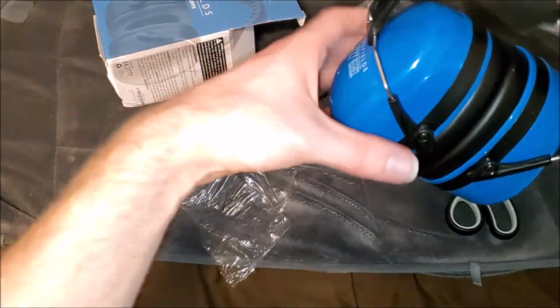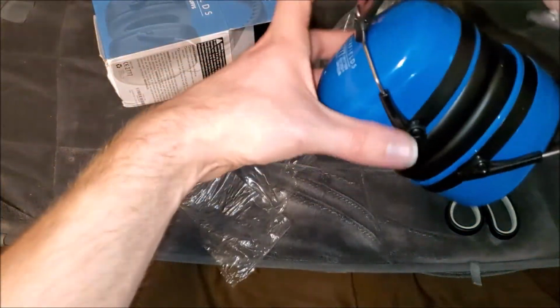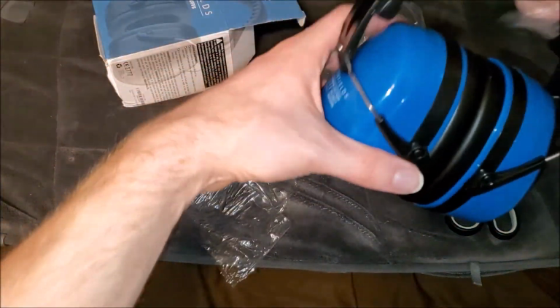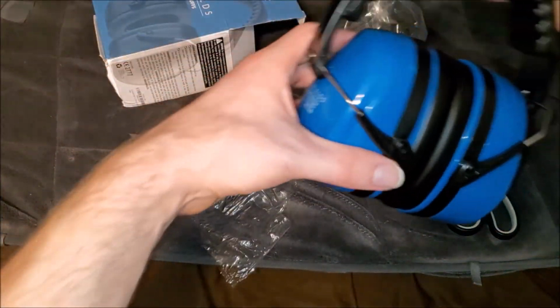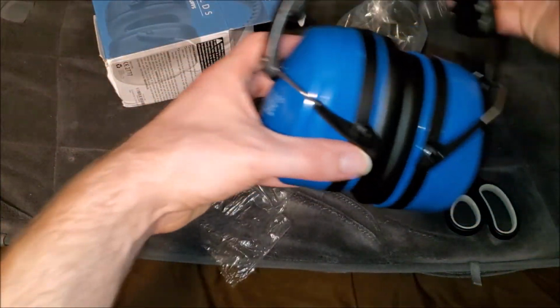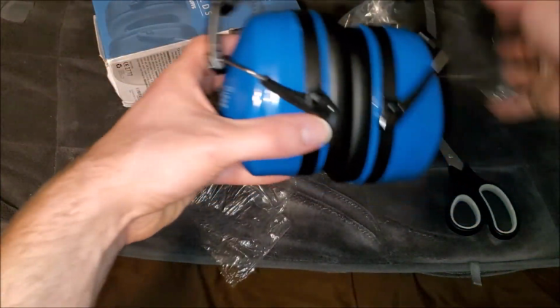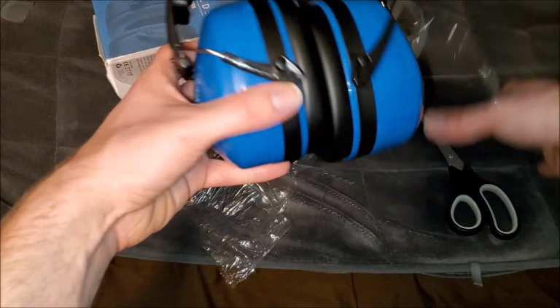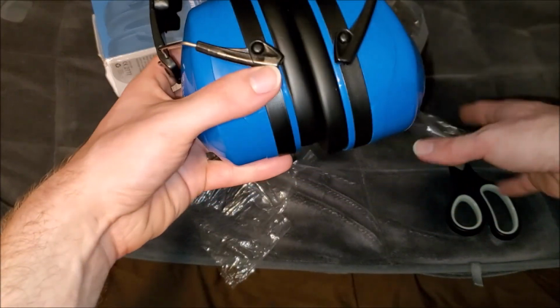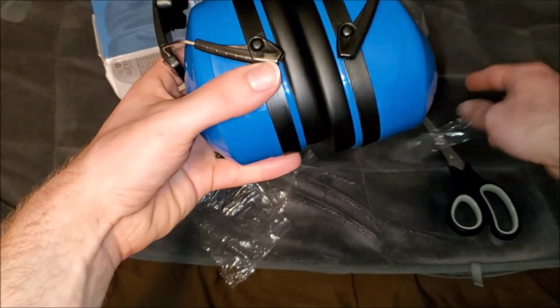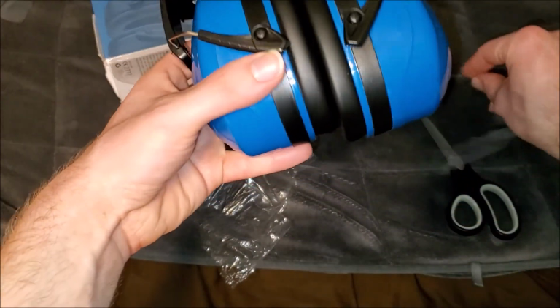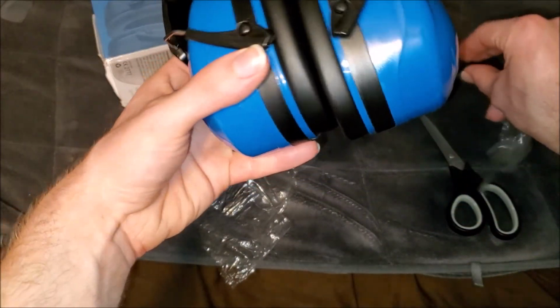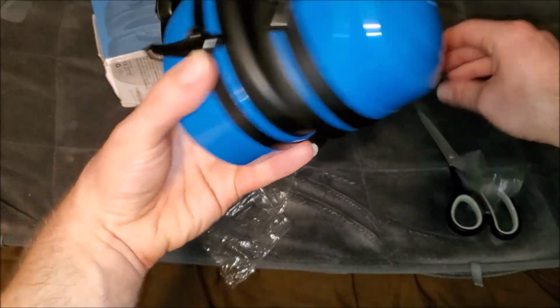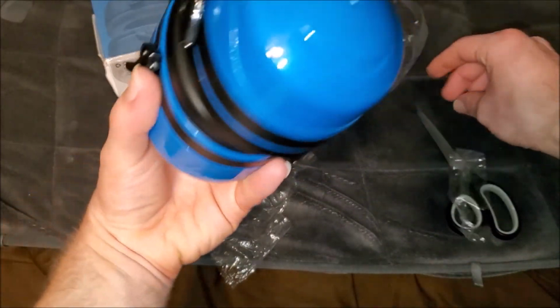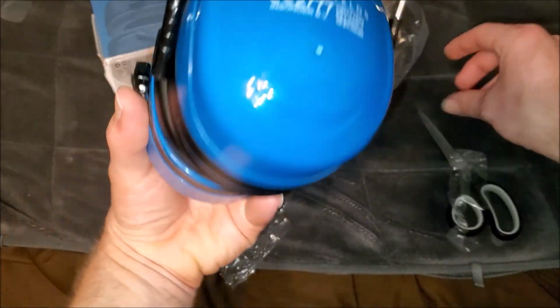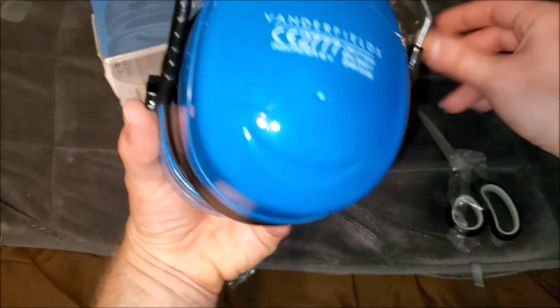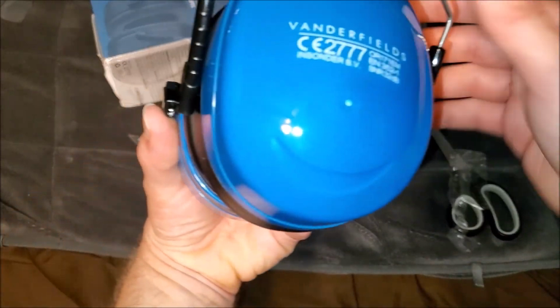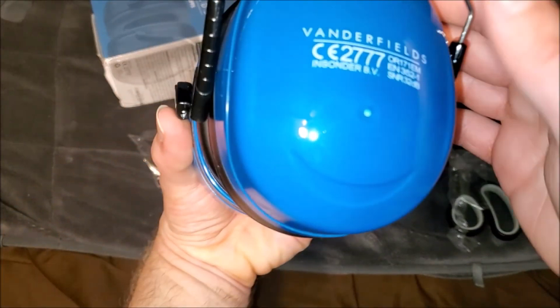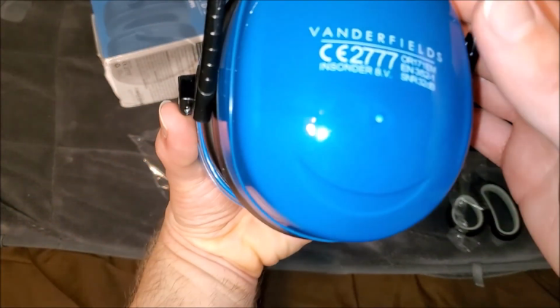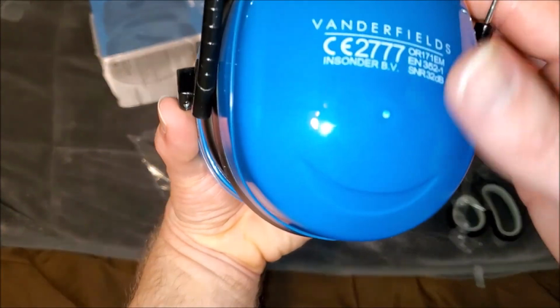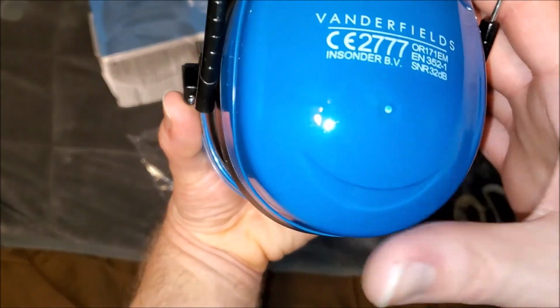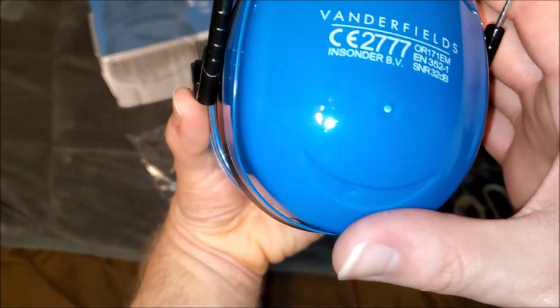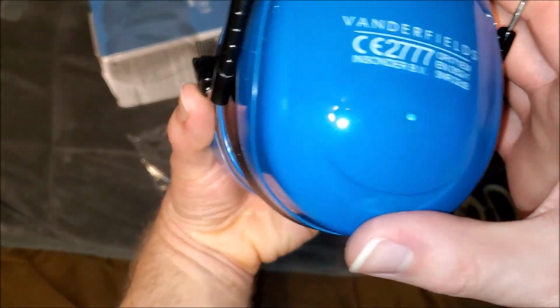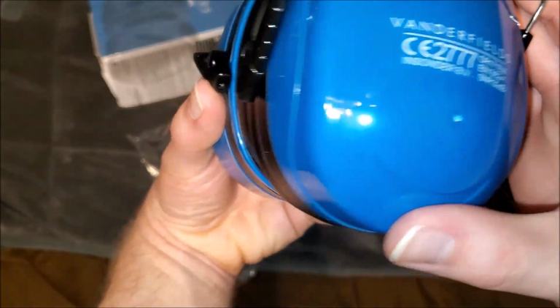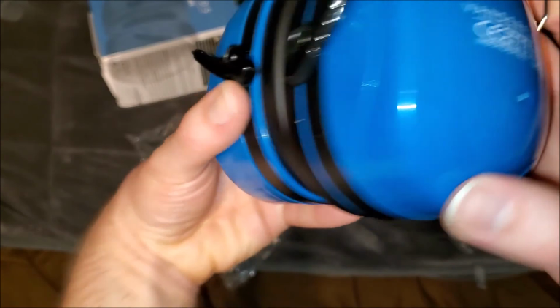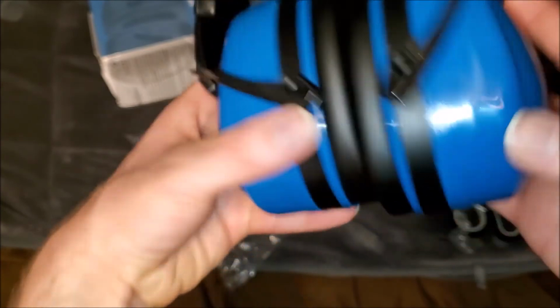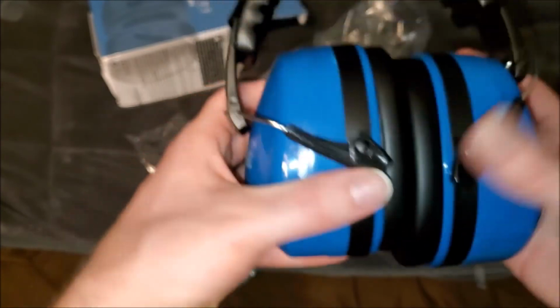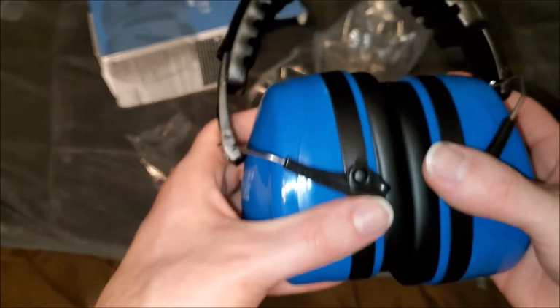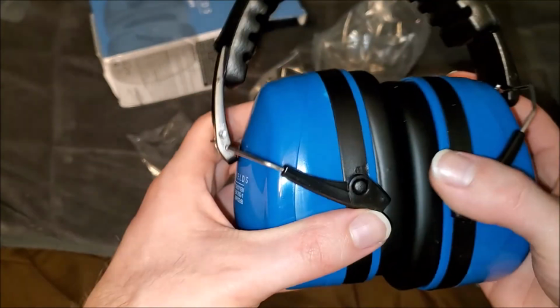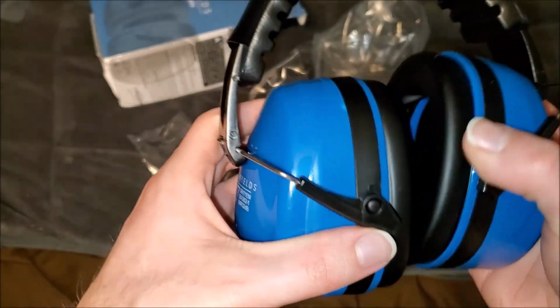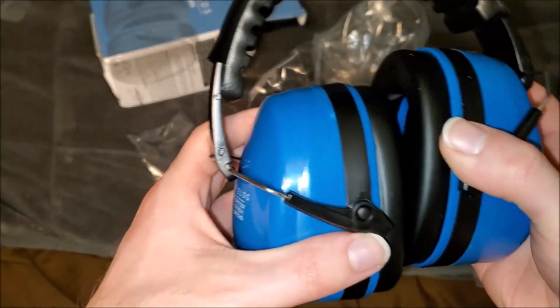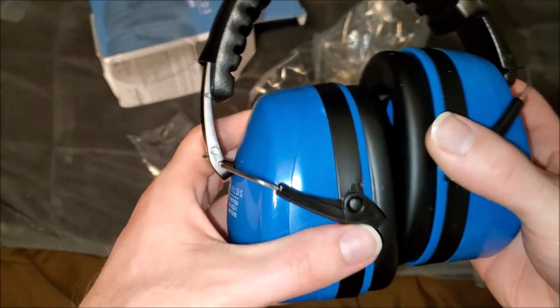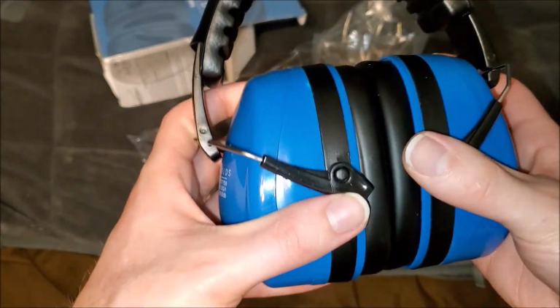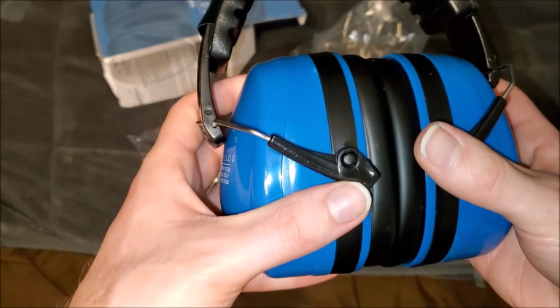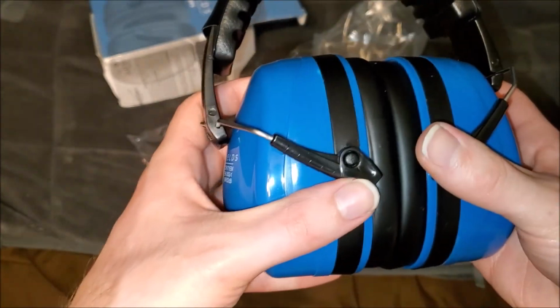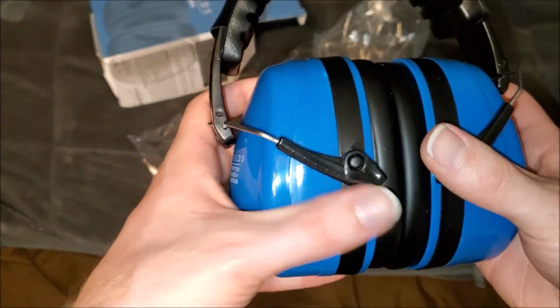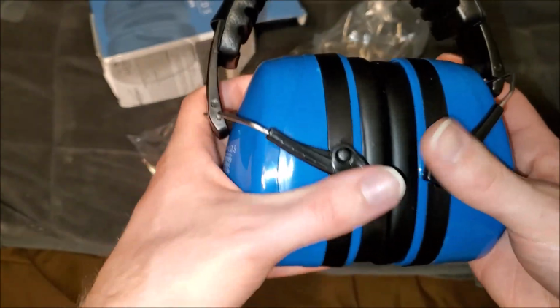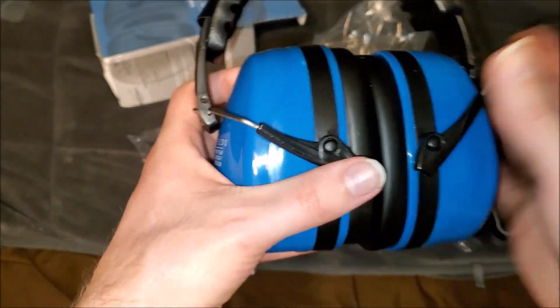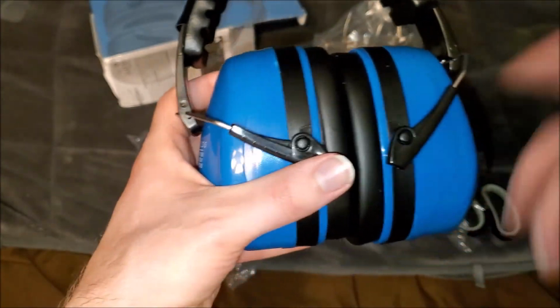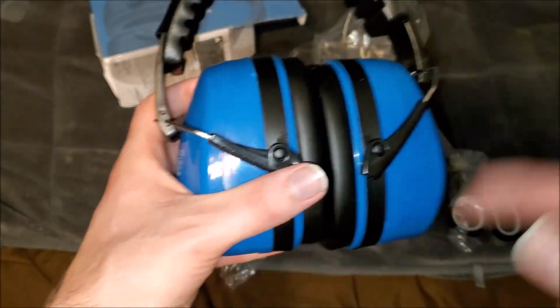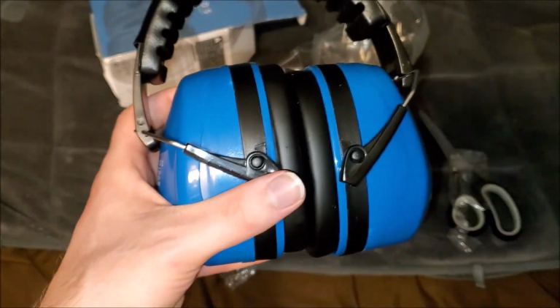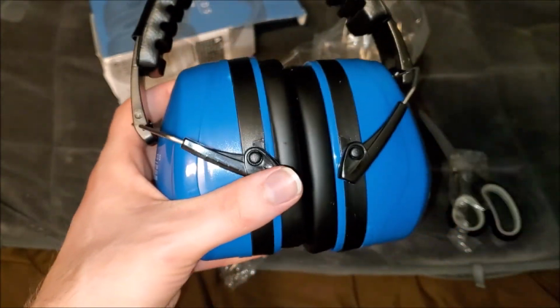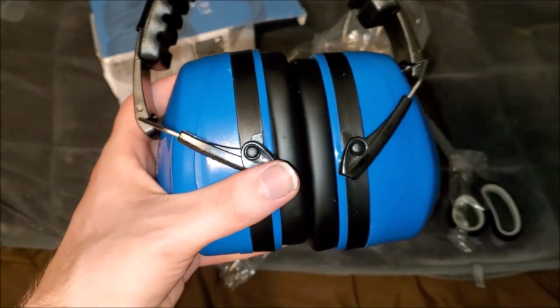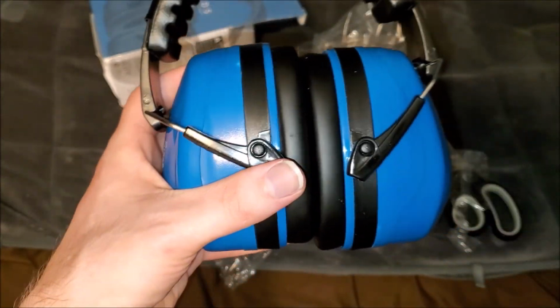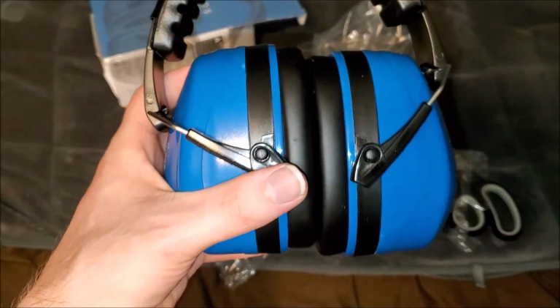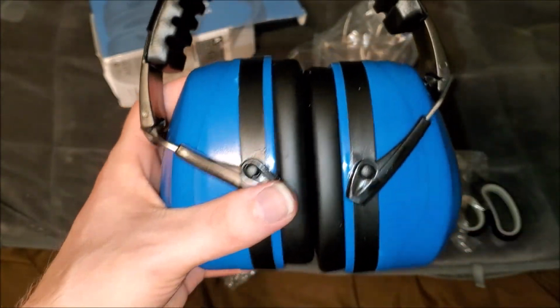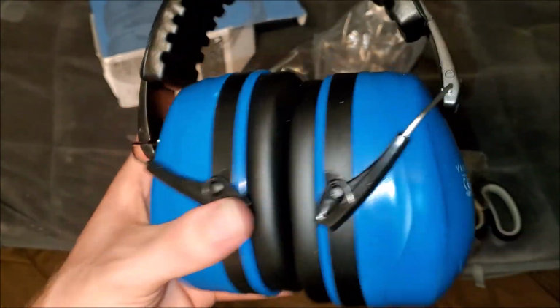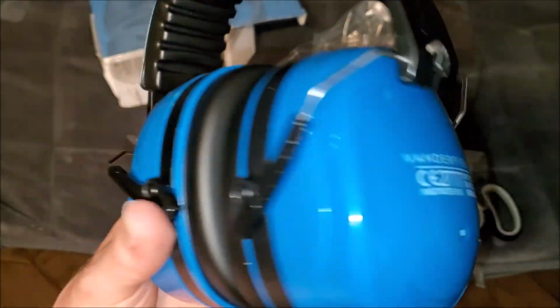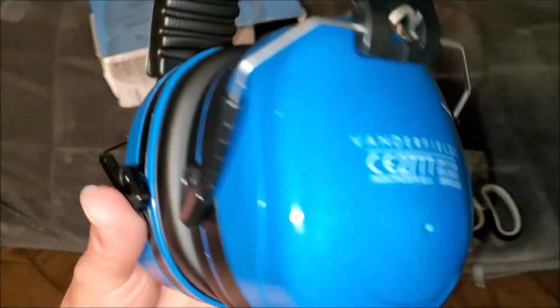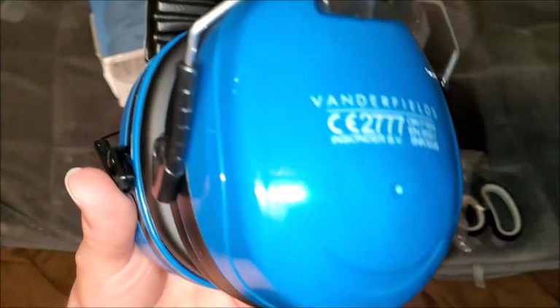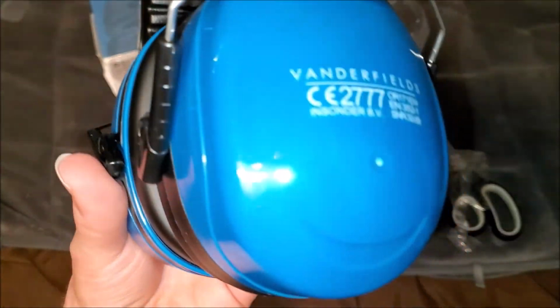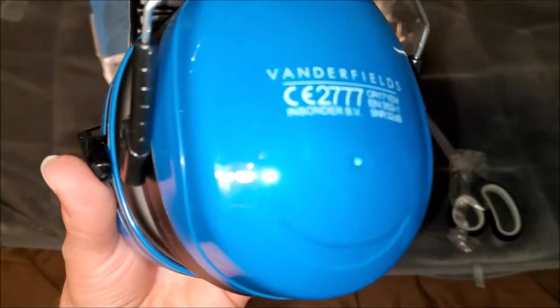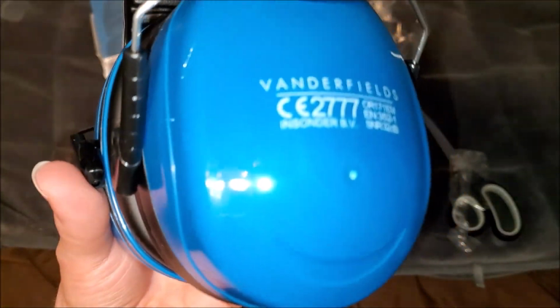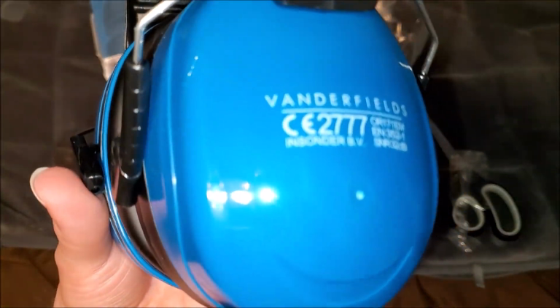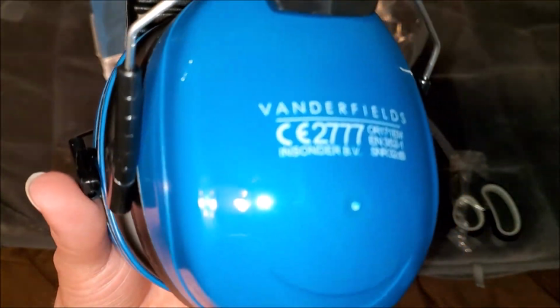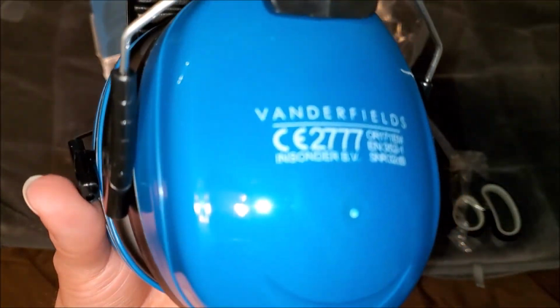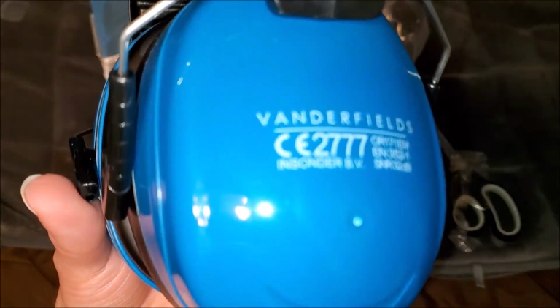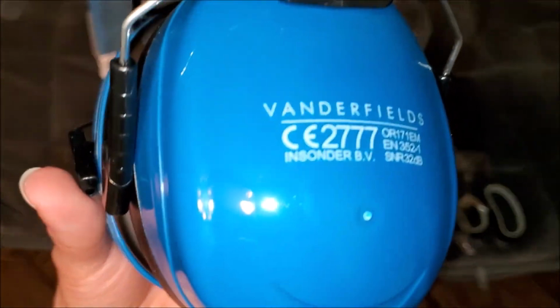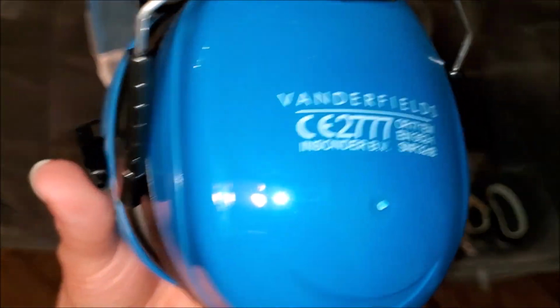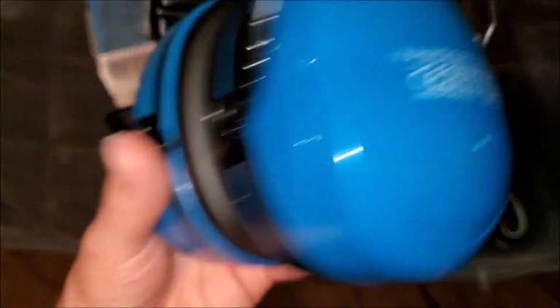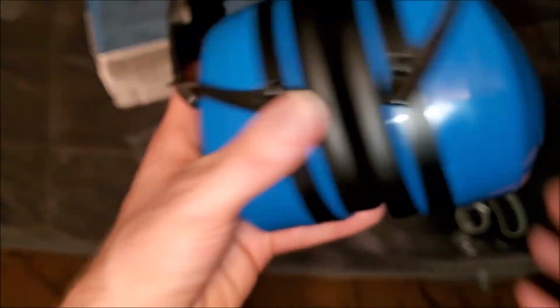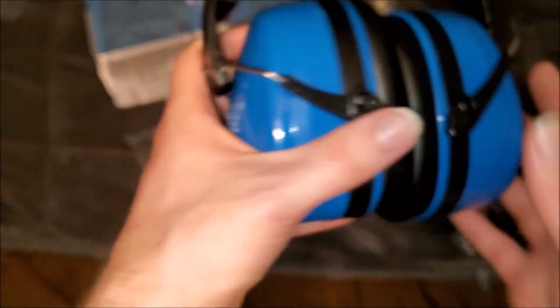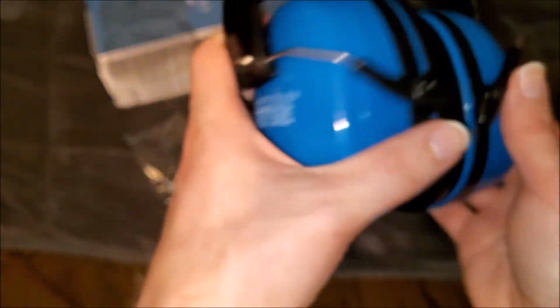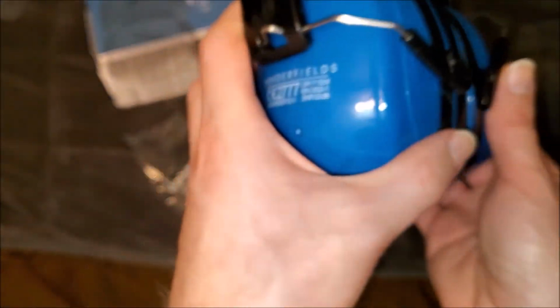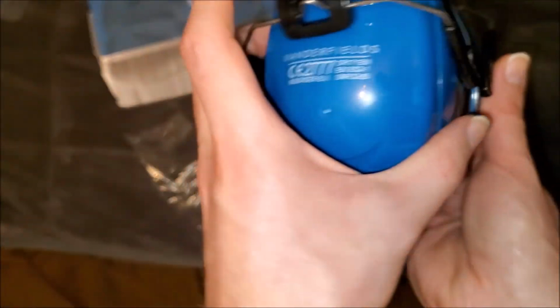So that's pretty much it — this is what they look like. They're a light blue color. If y'all want to order these on Amazon, I'll of course leave a link in the description.